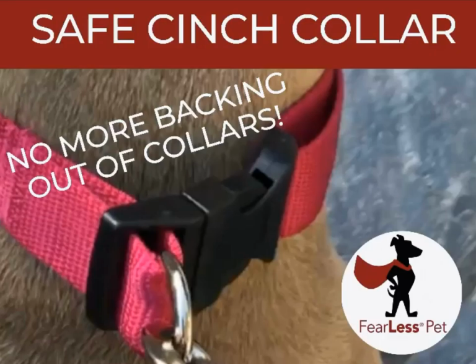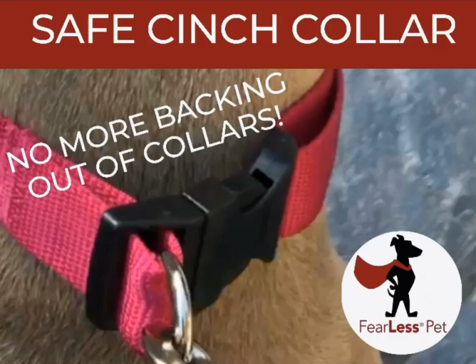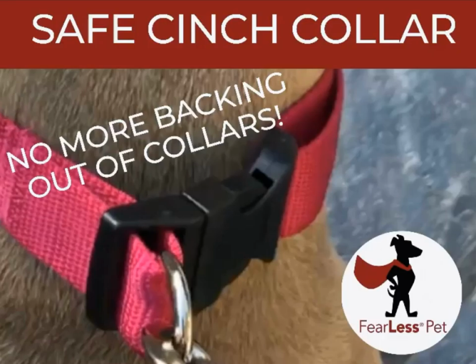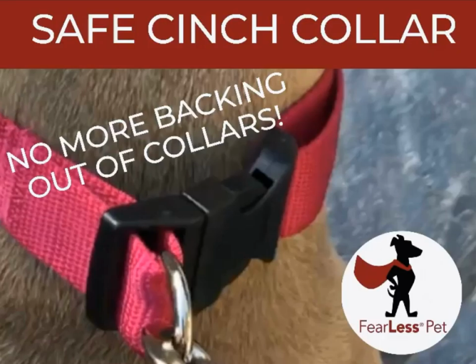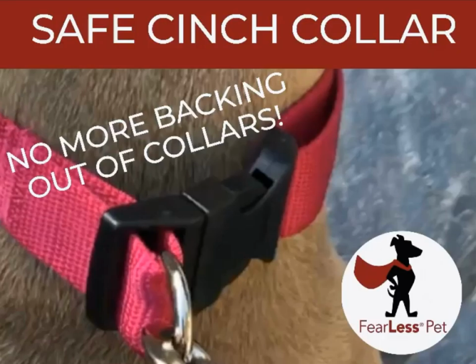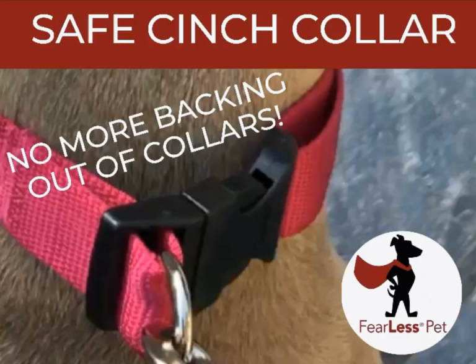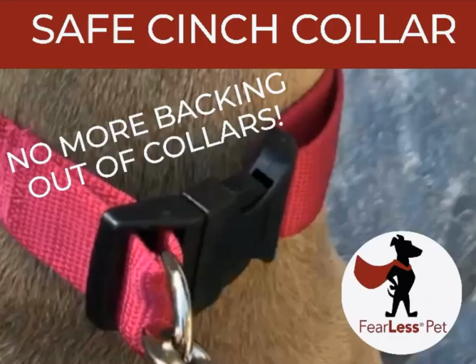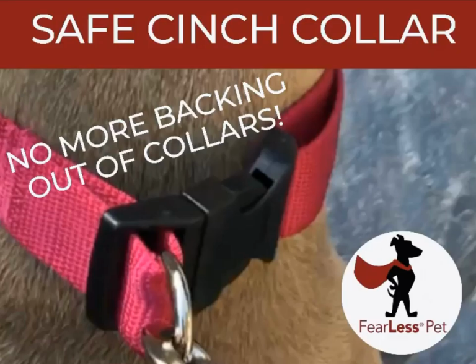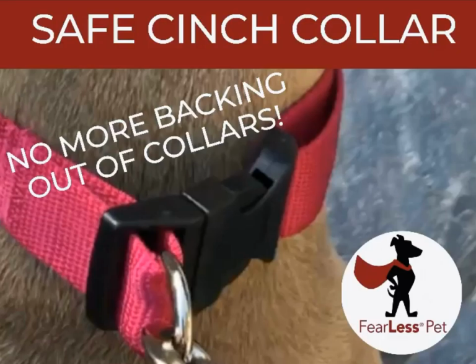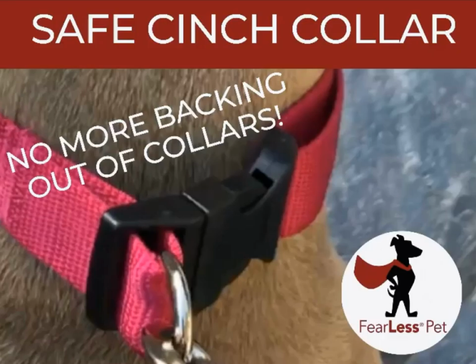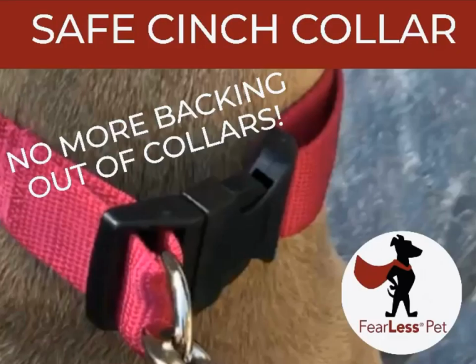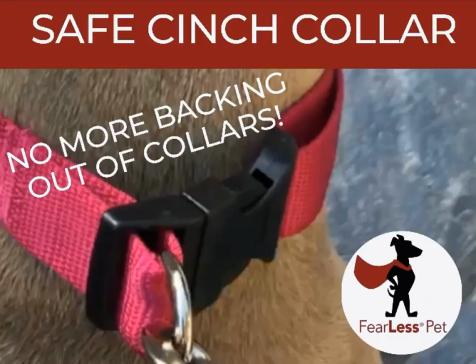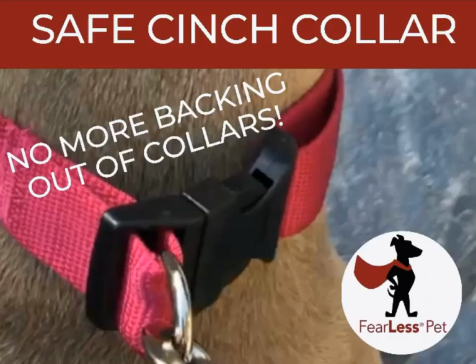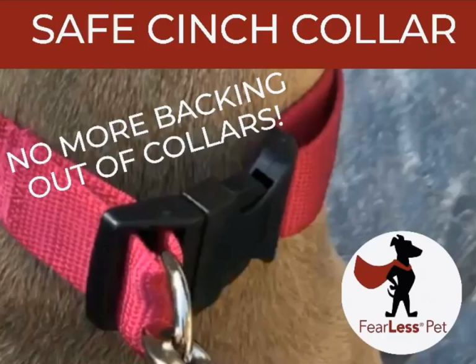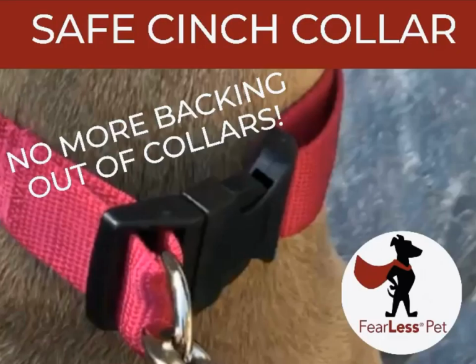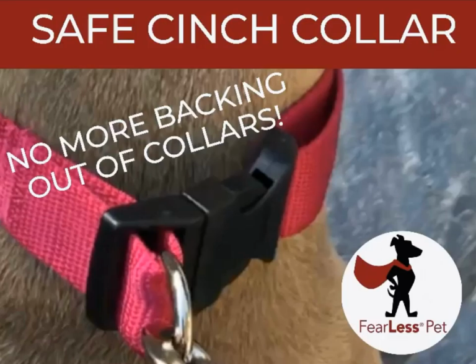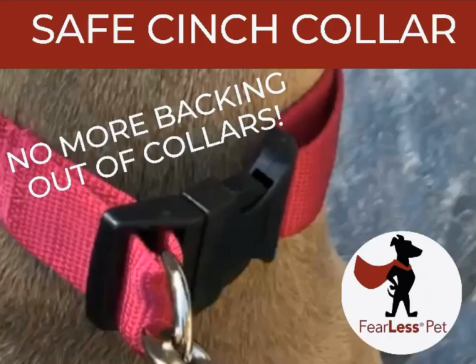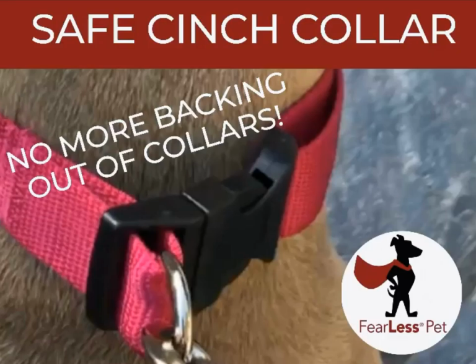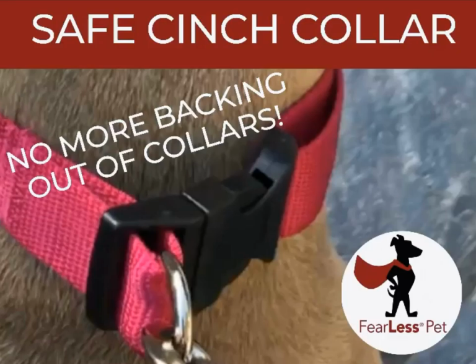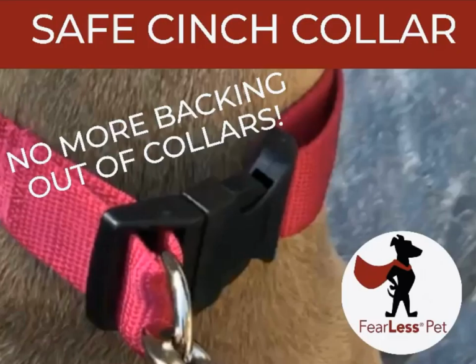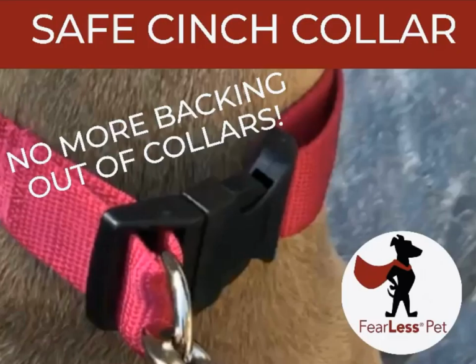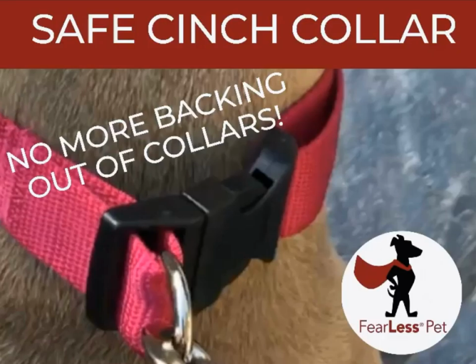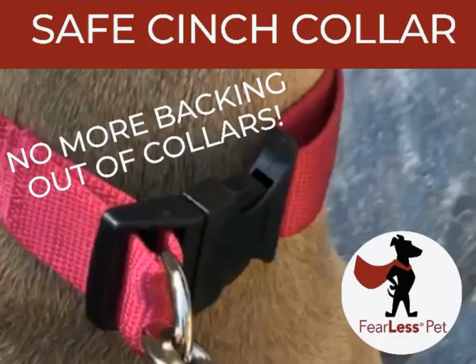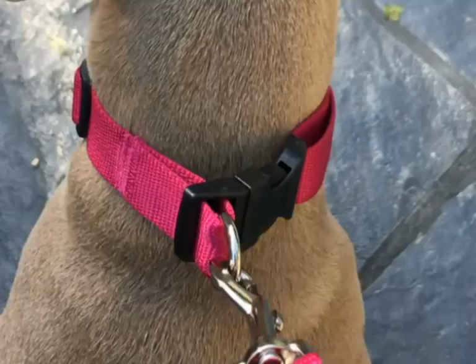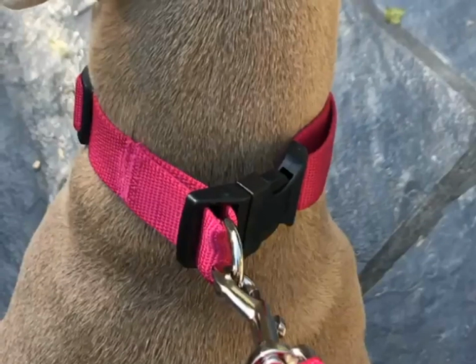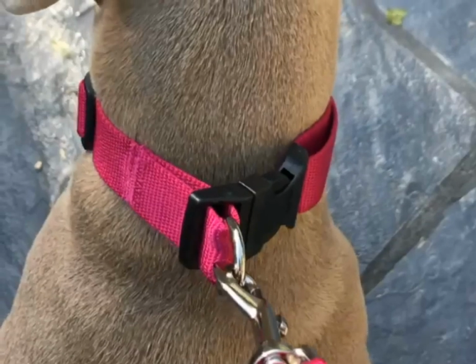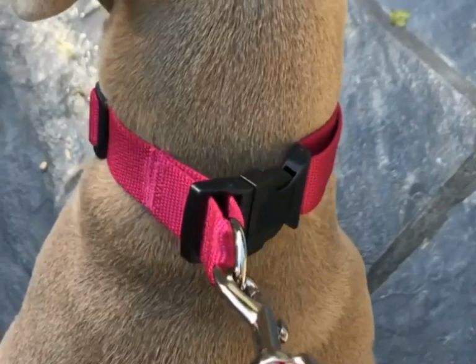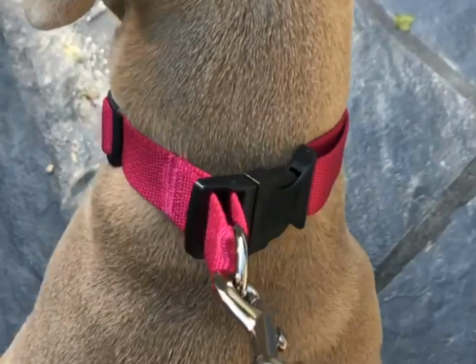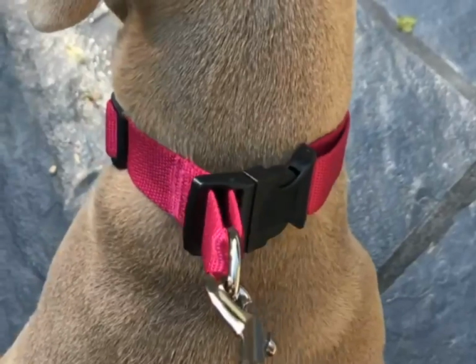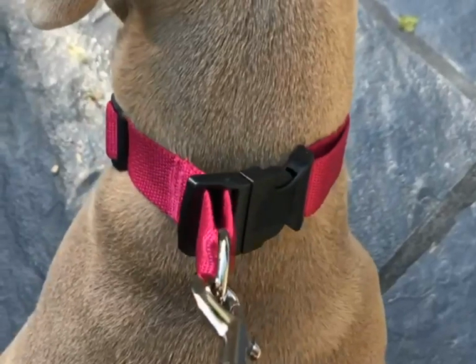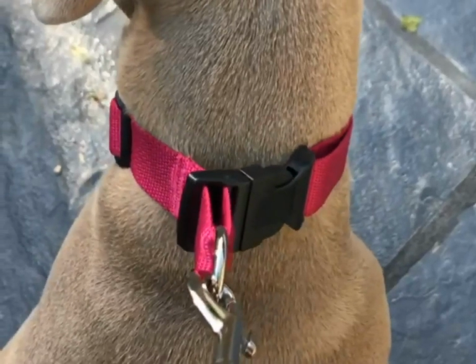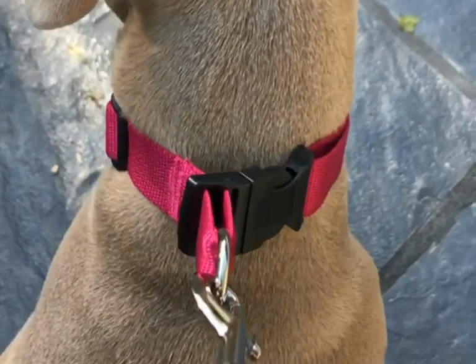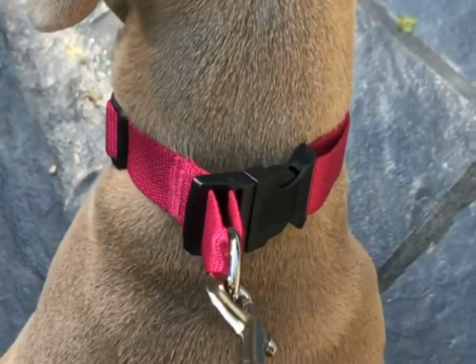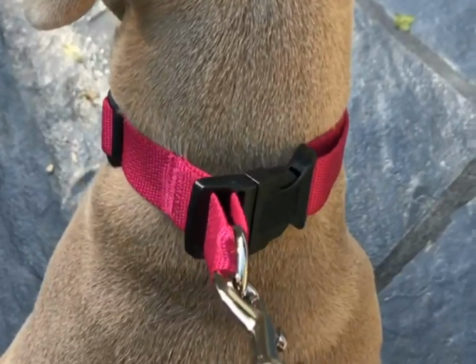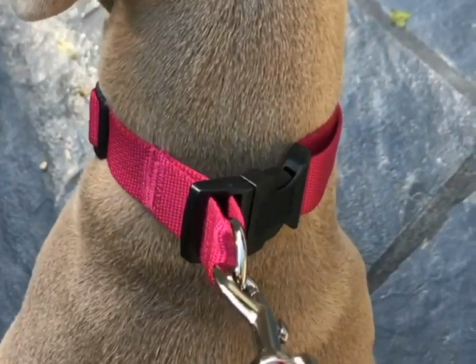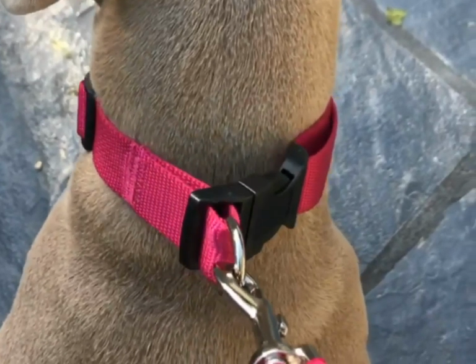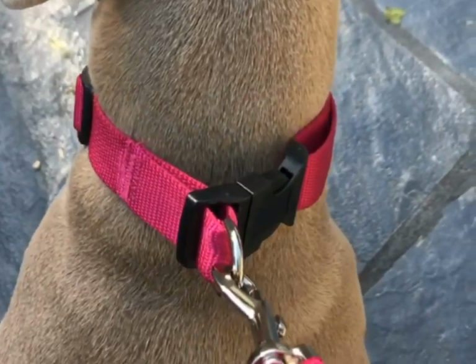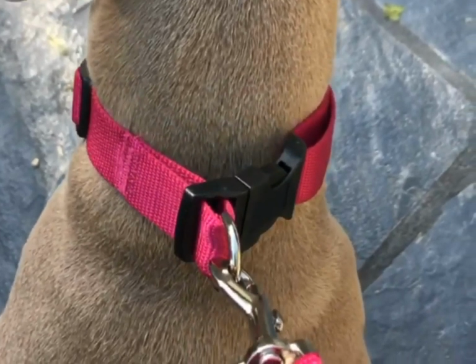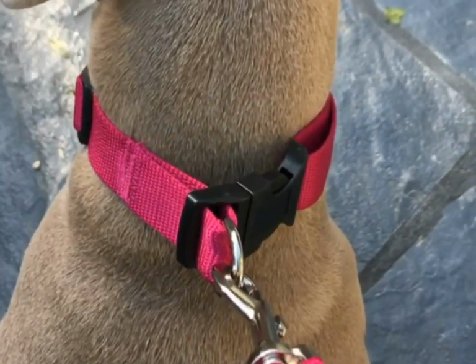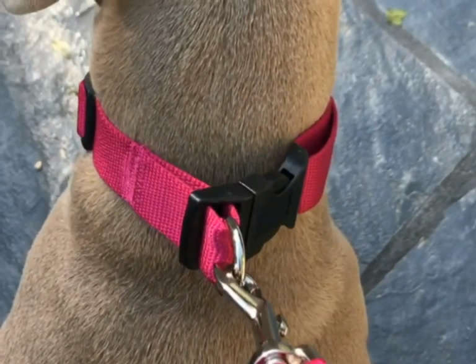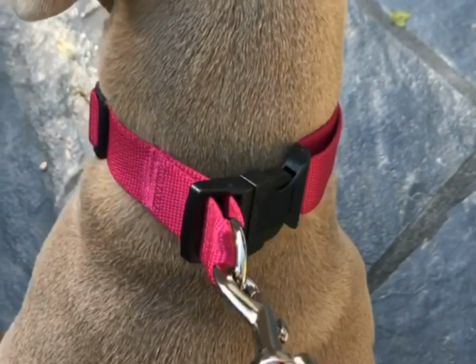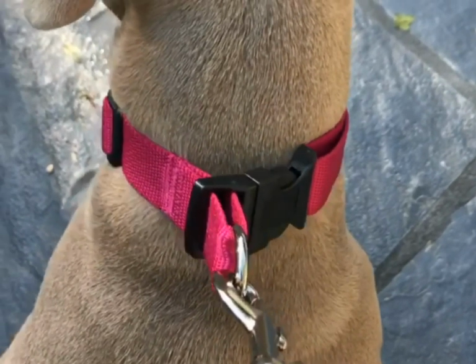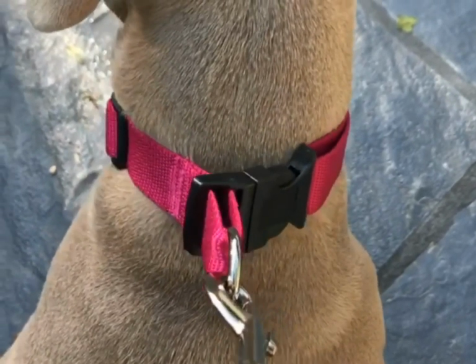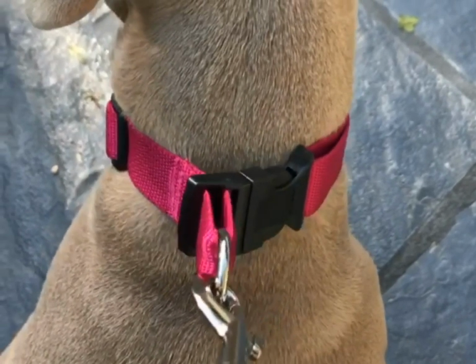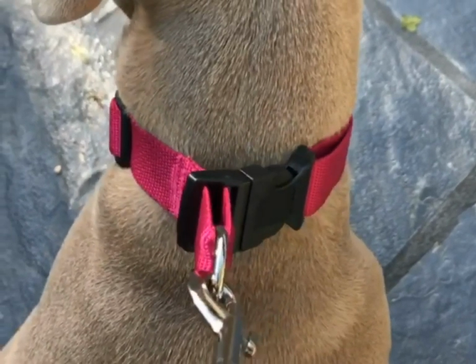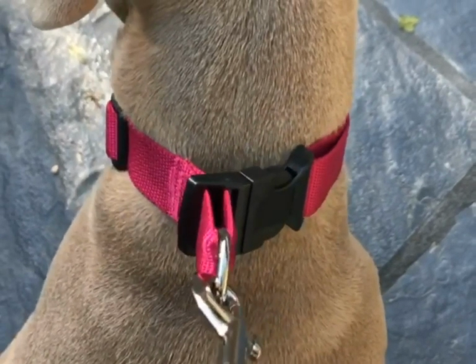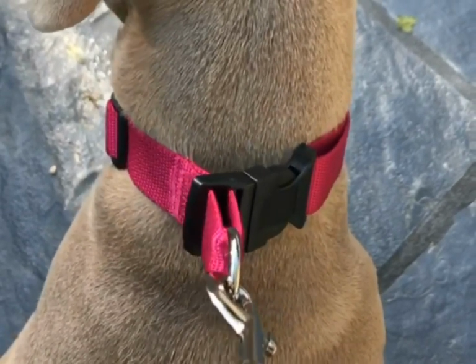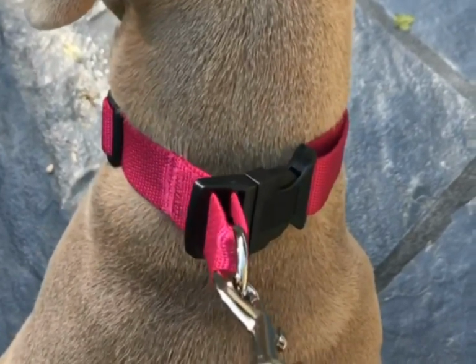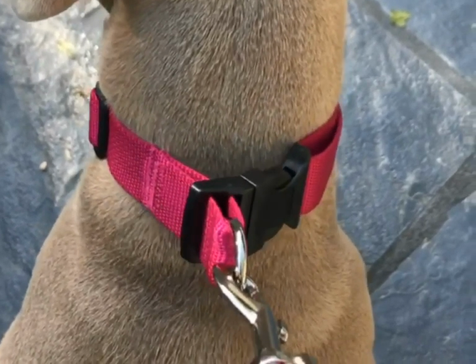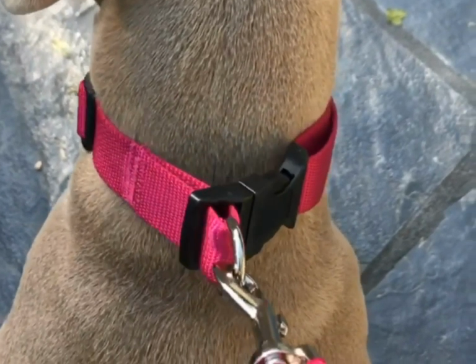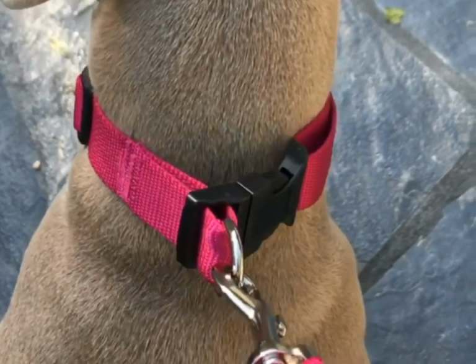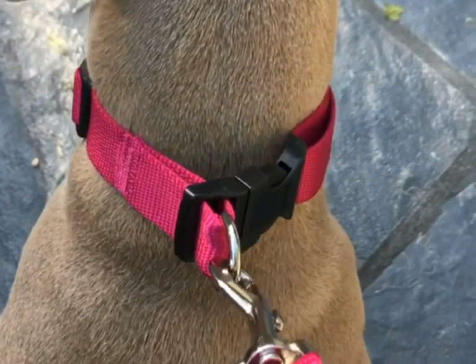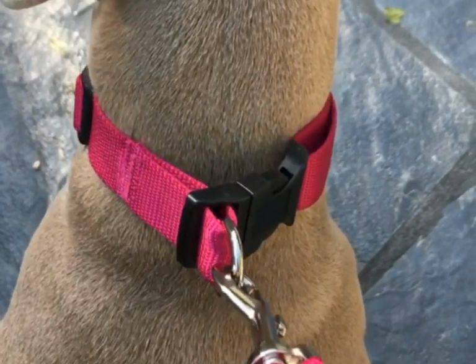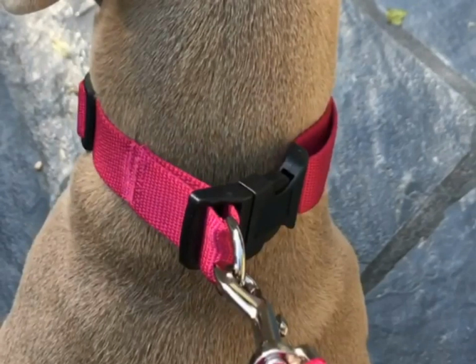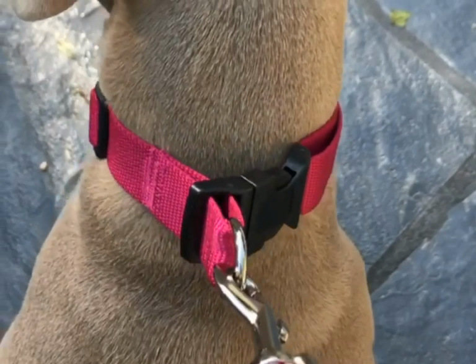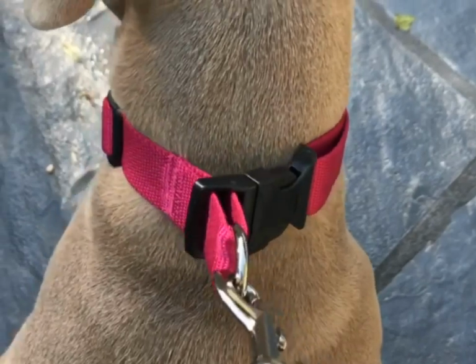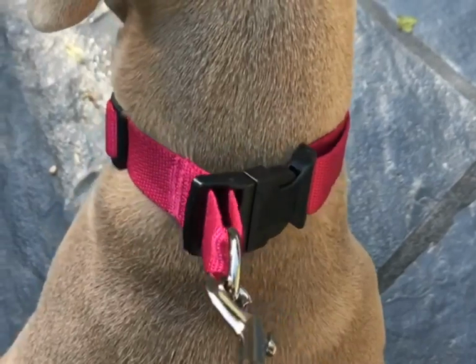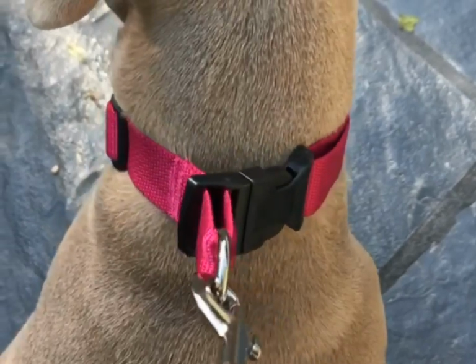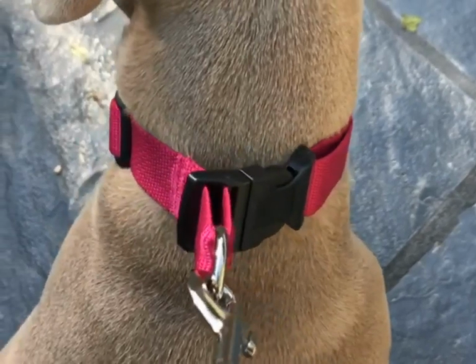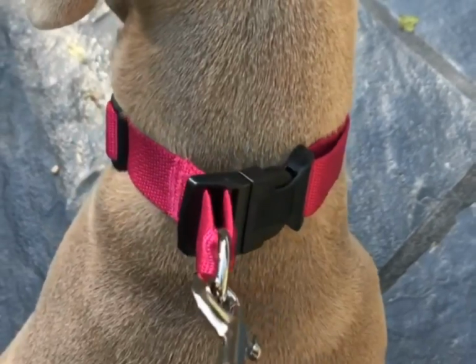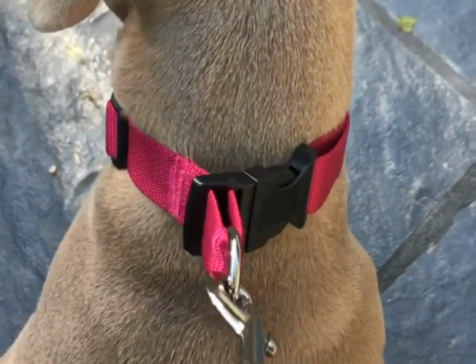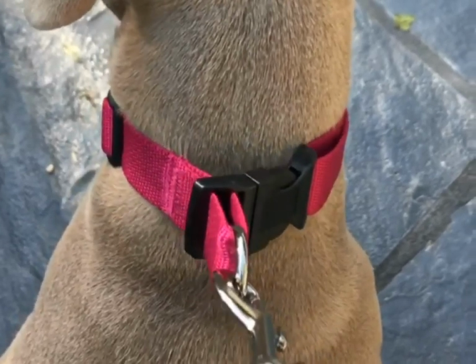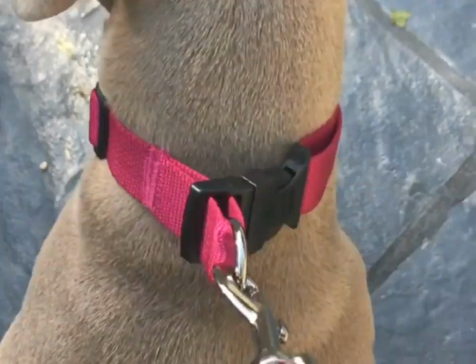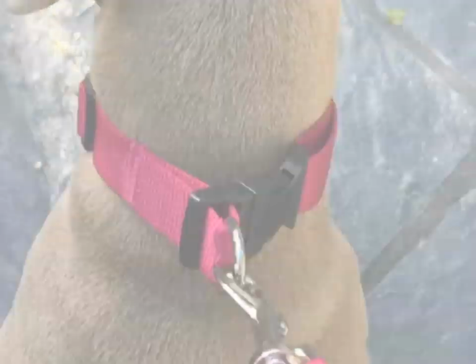The Safe Cinch Collar by Fearless Pet. A comfortable, safe, no-choke alternative to regular collars.